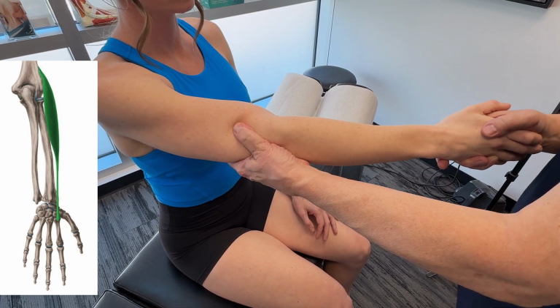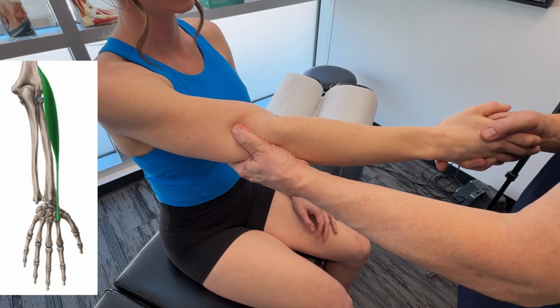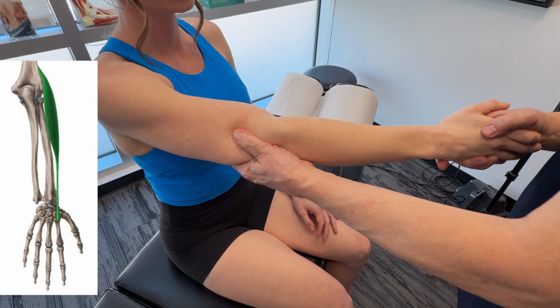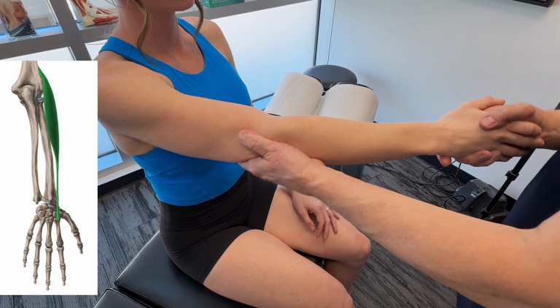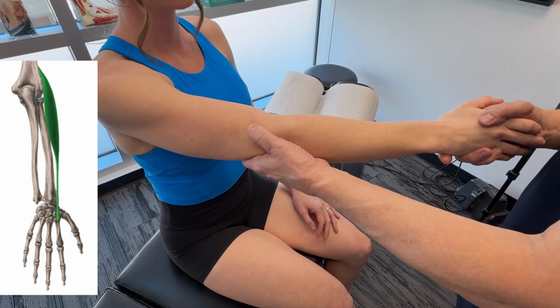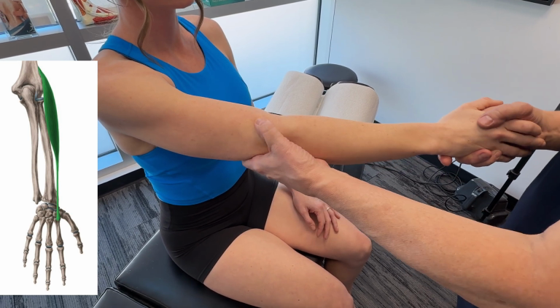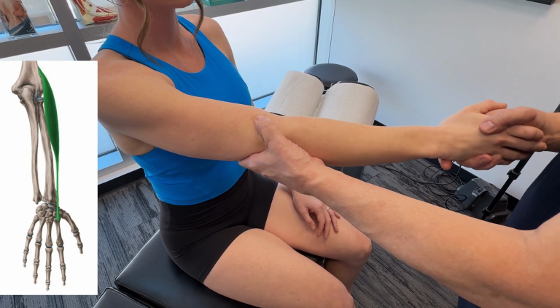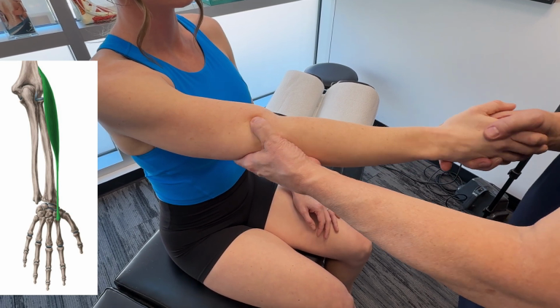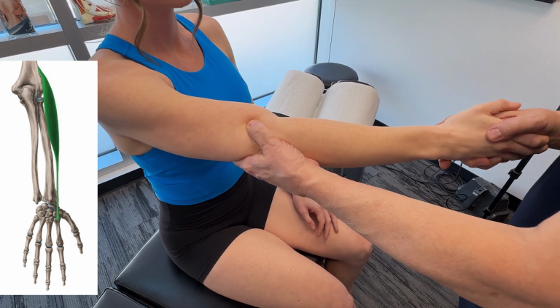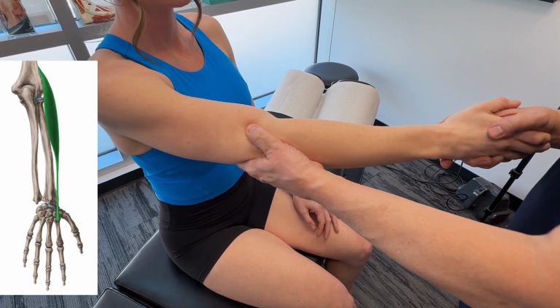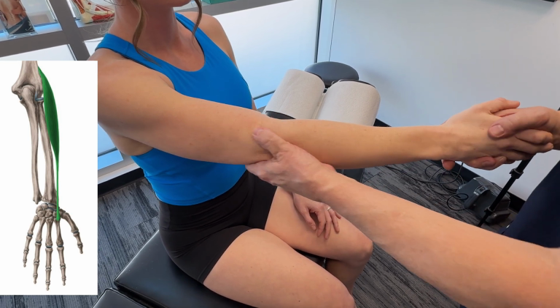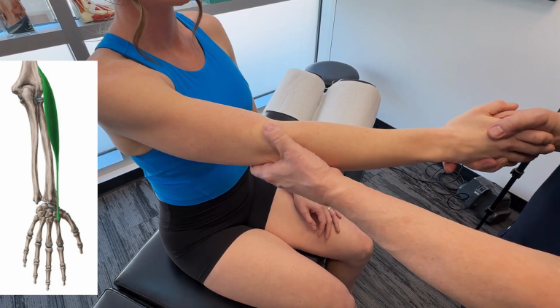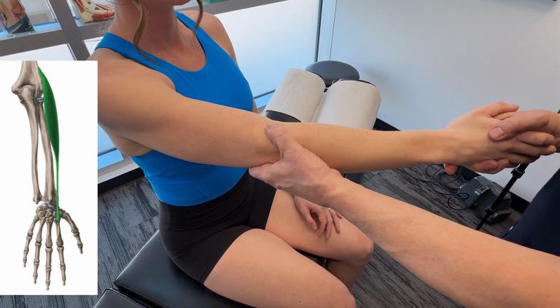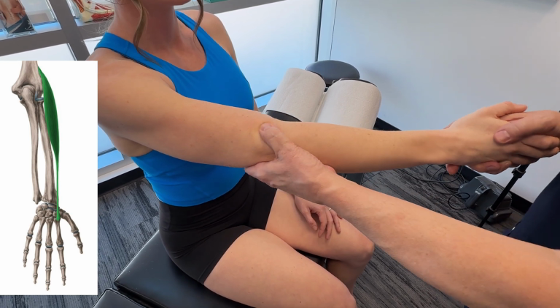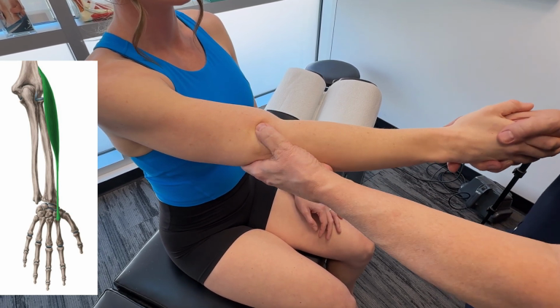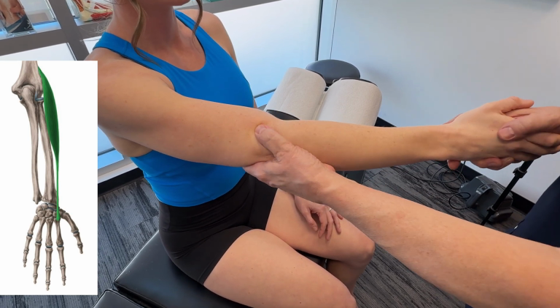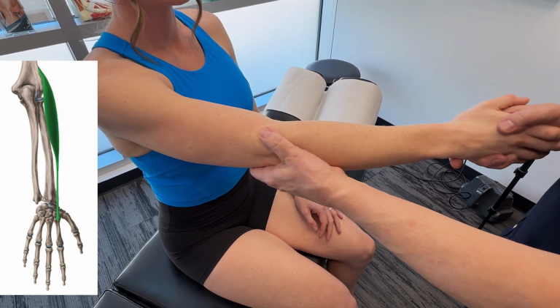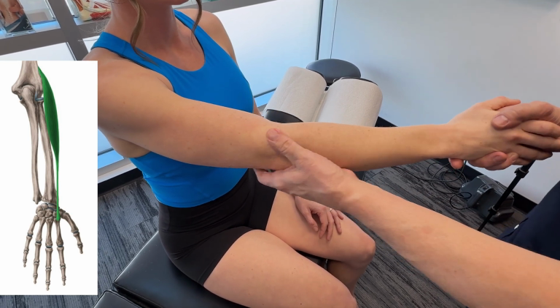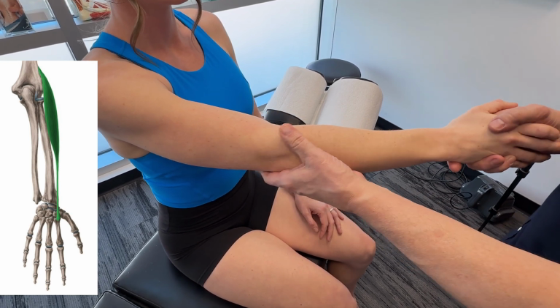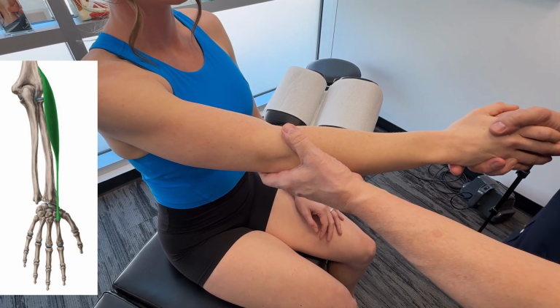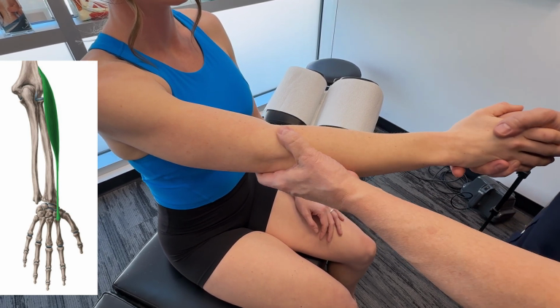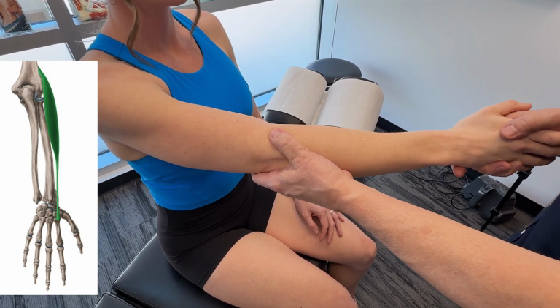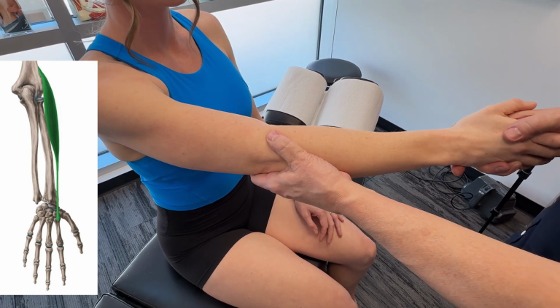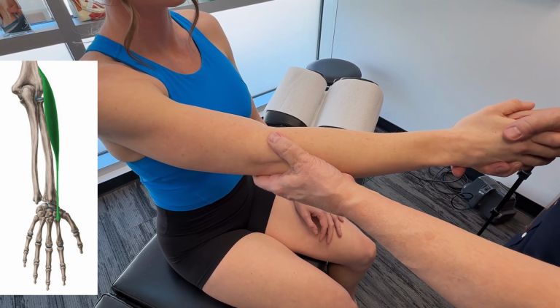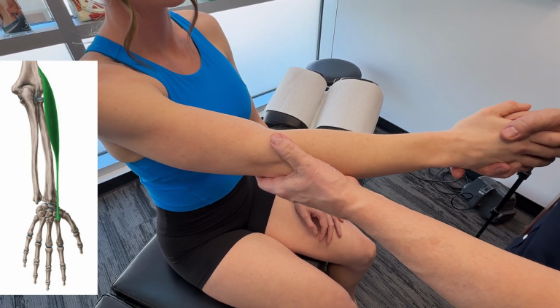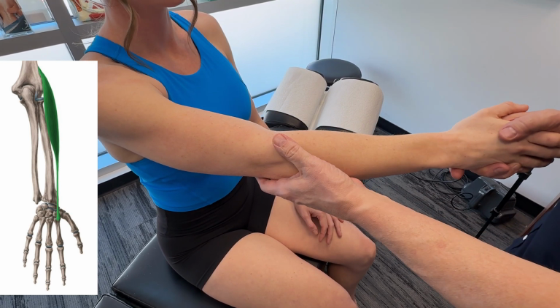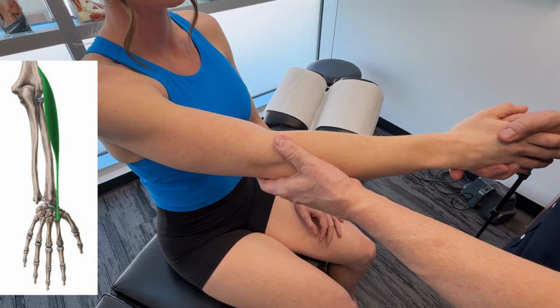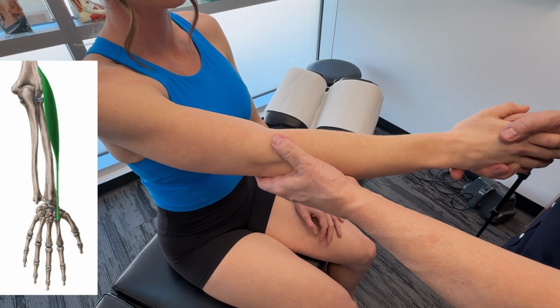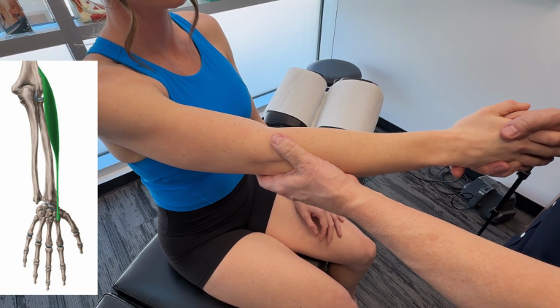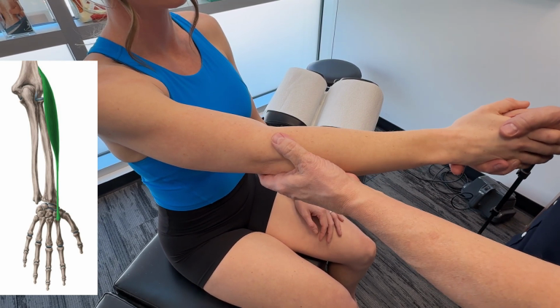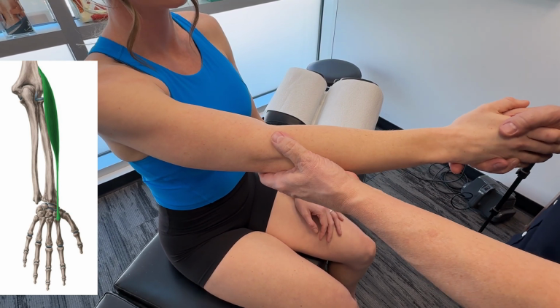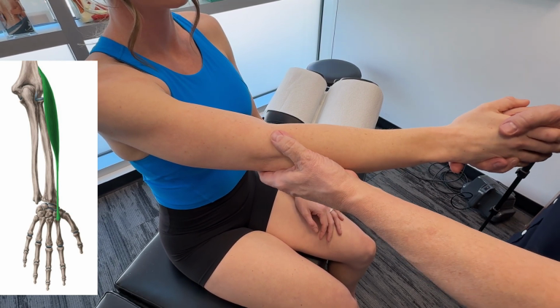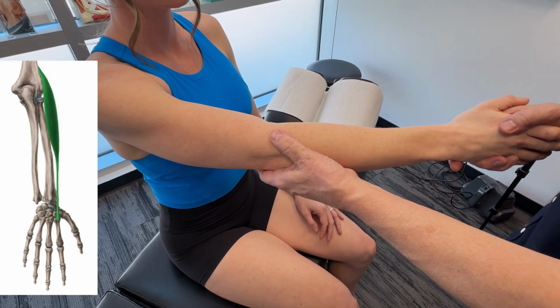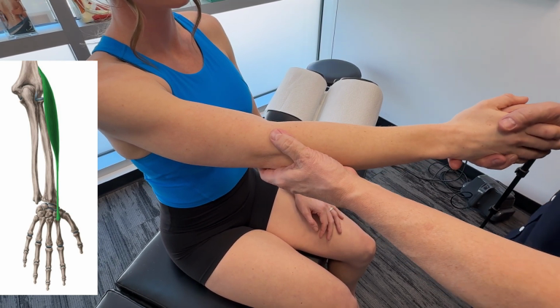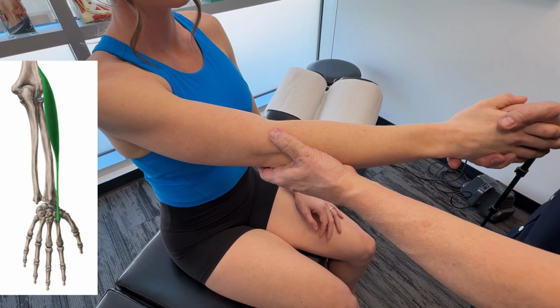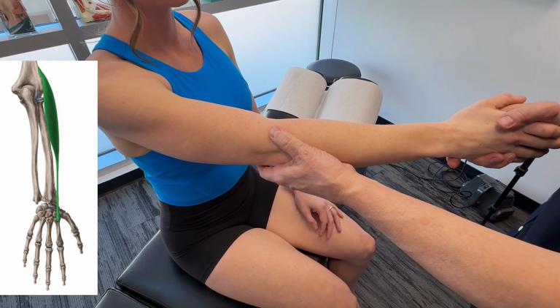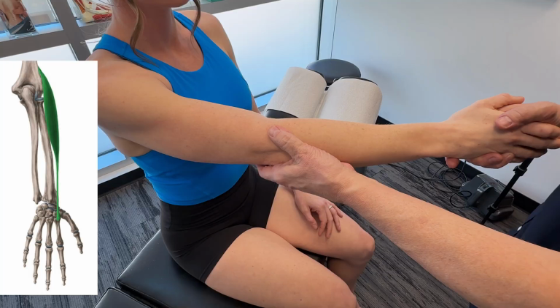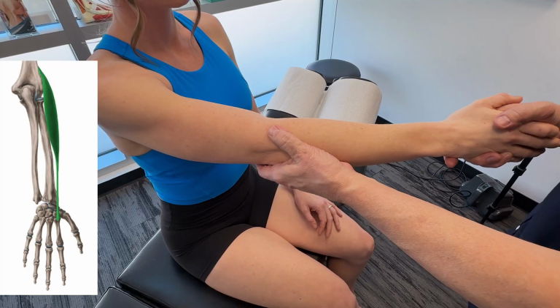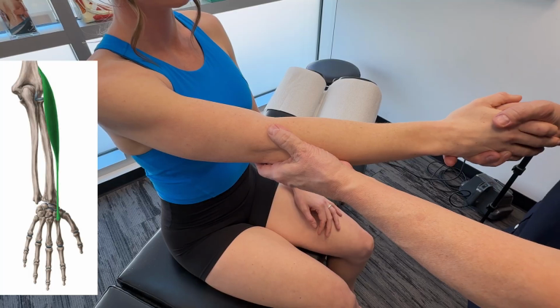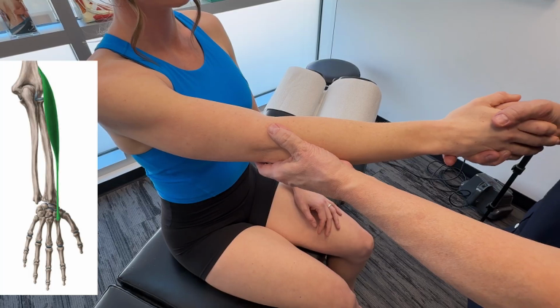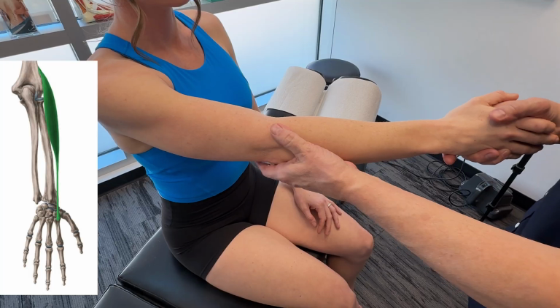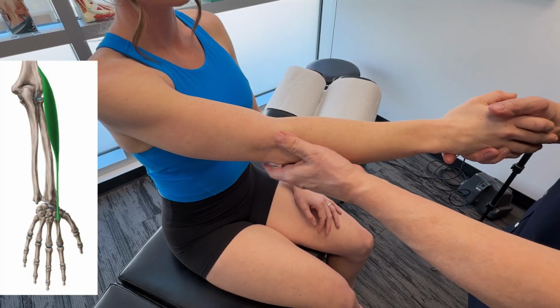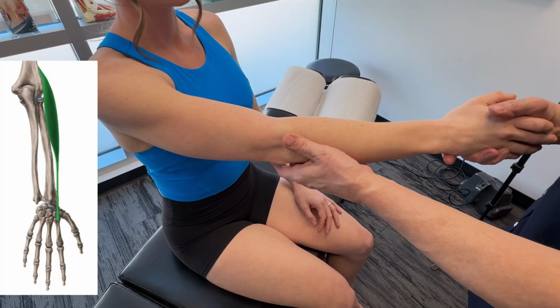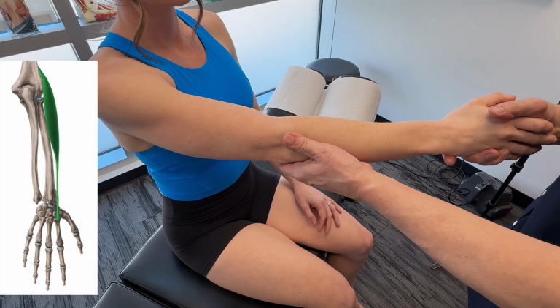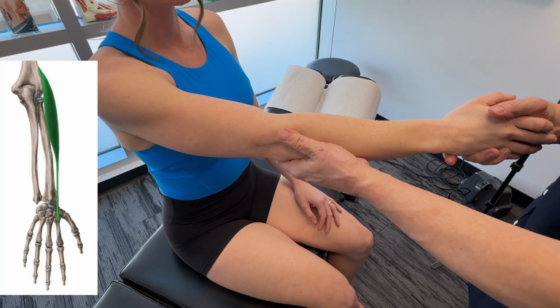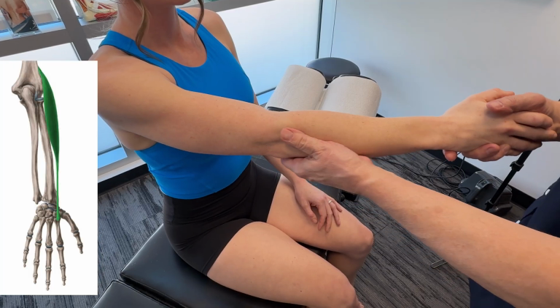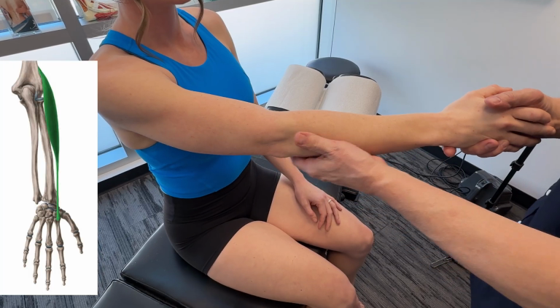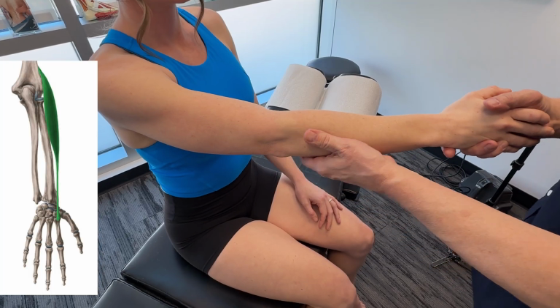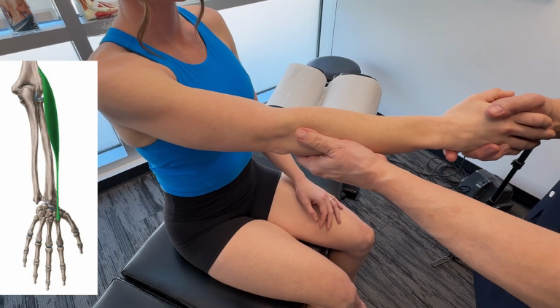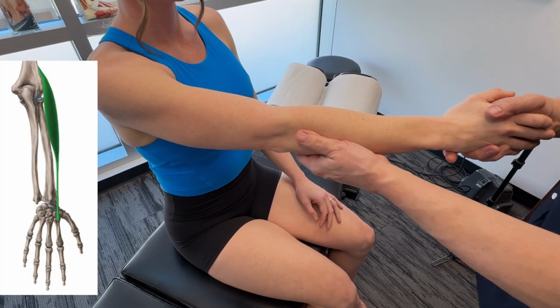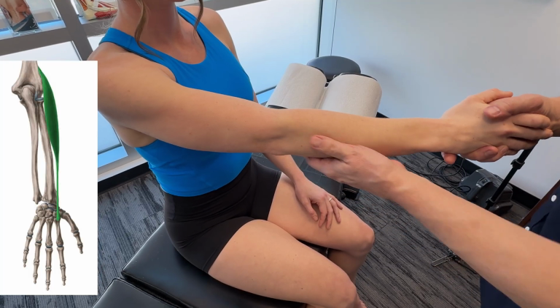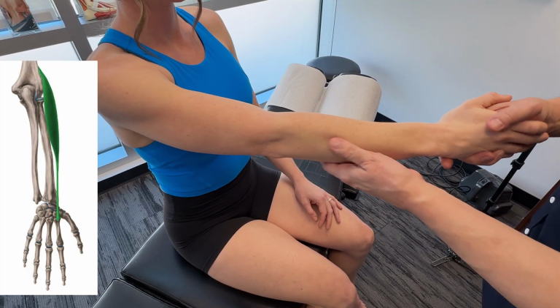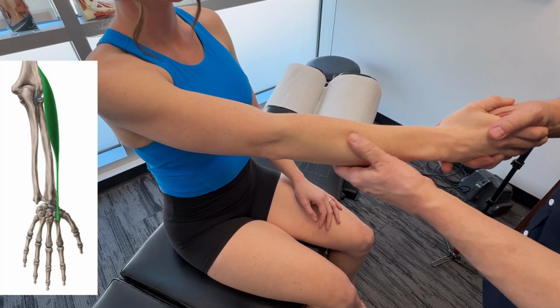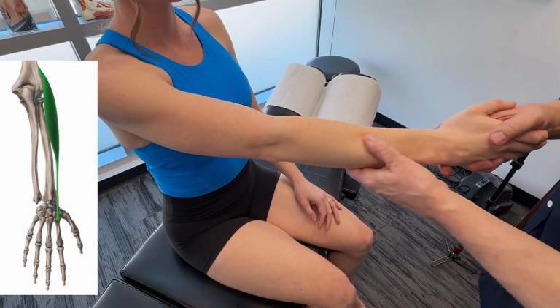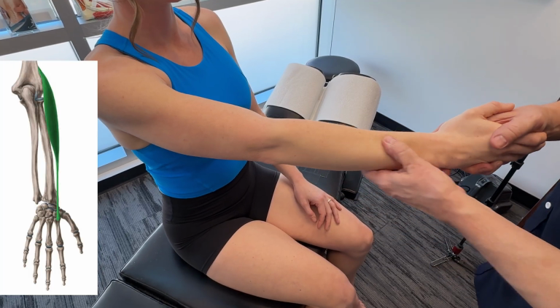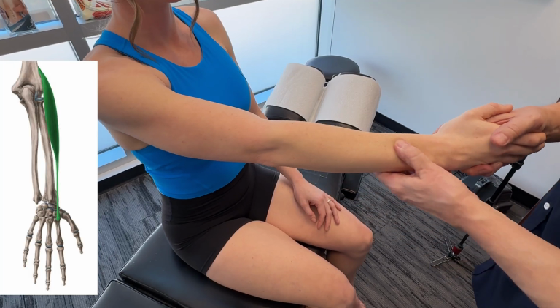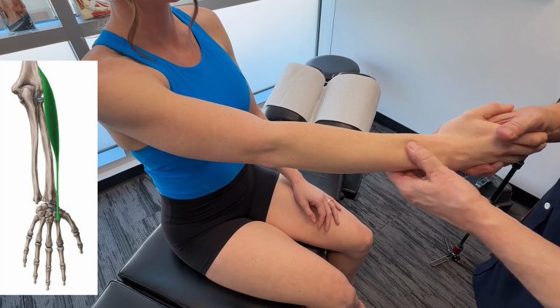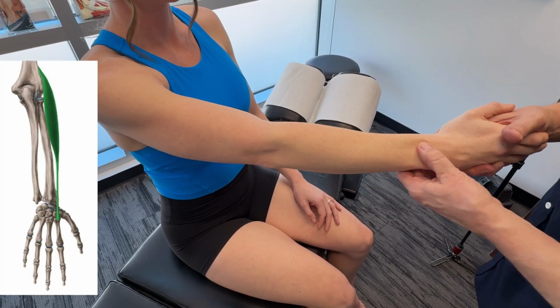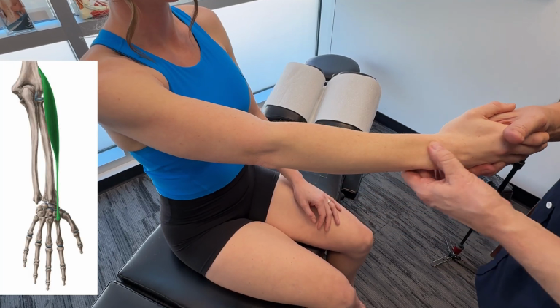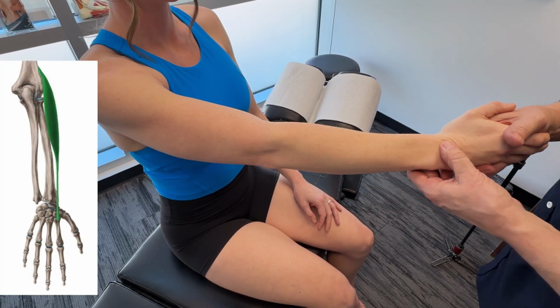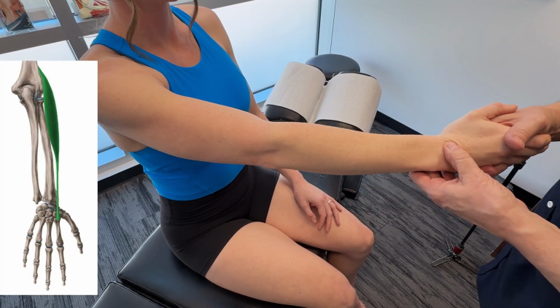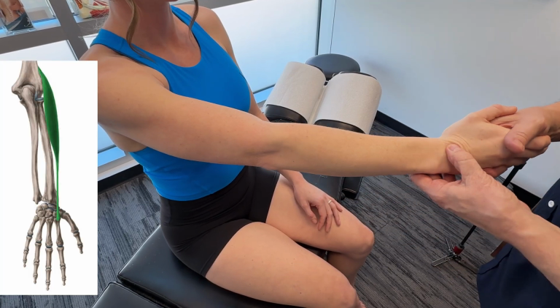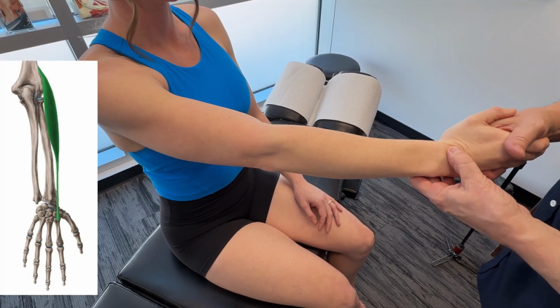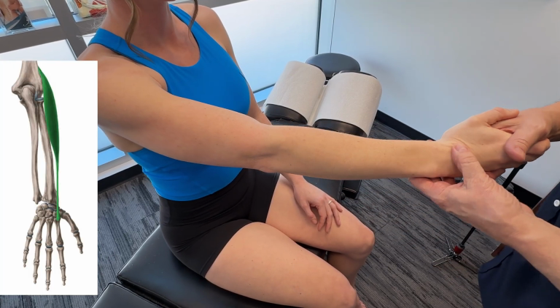It inserts at the base of the second metacarpal on the dorsal side — so all the way down.